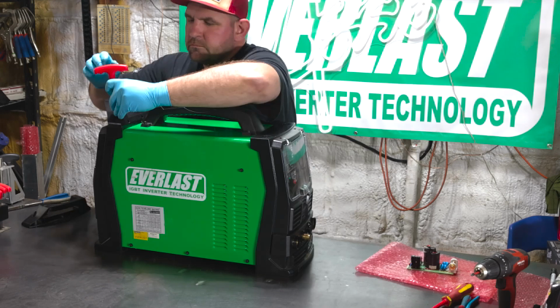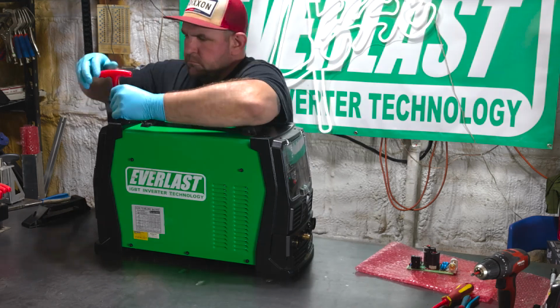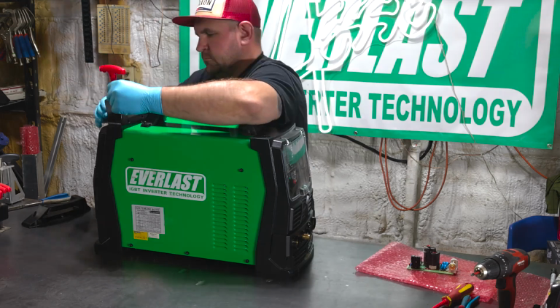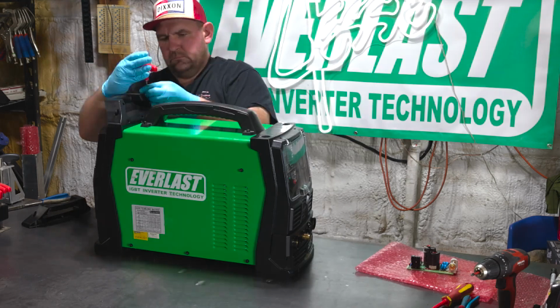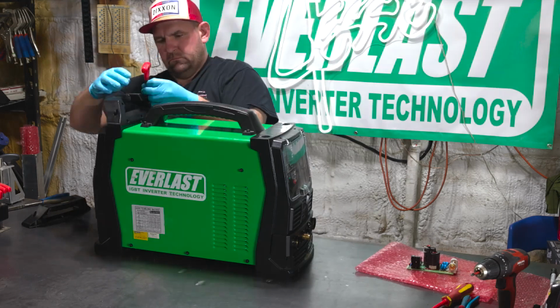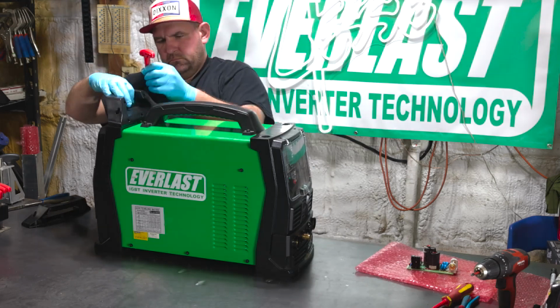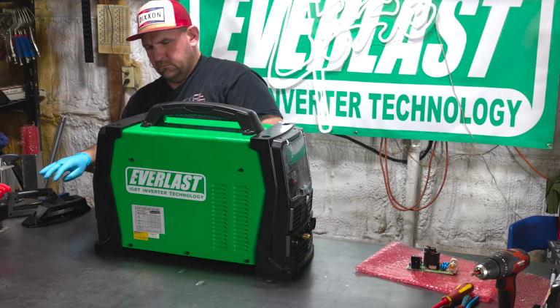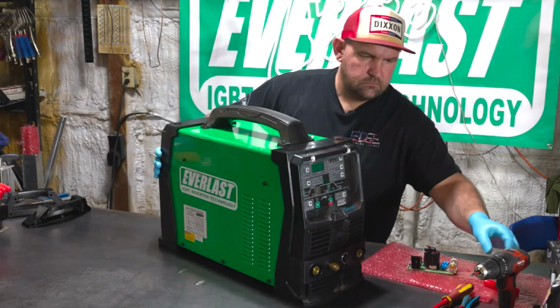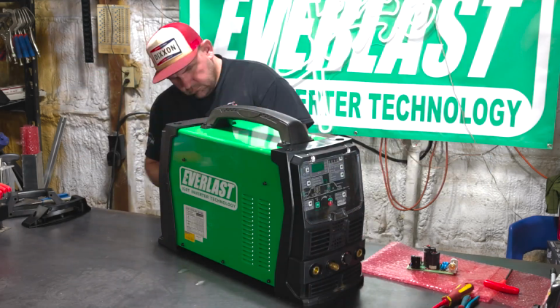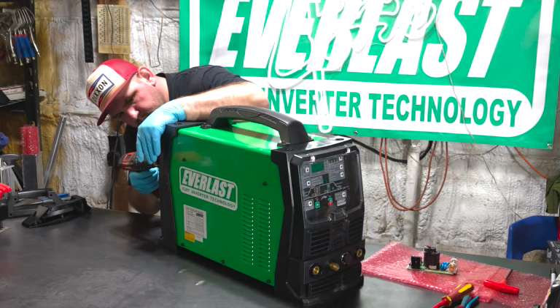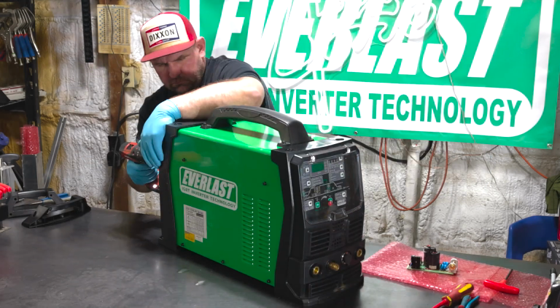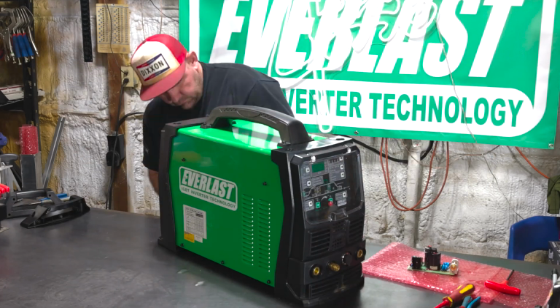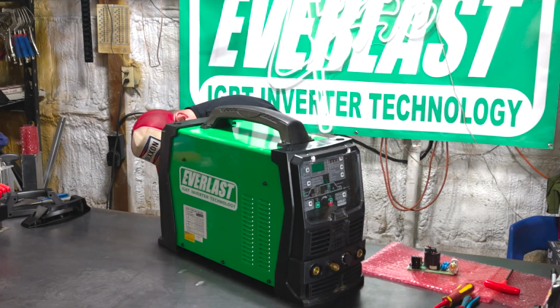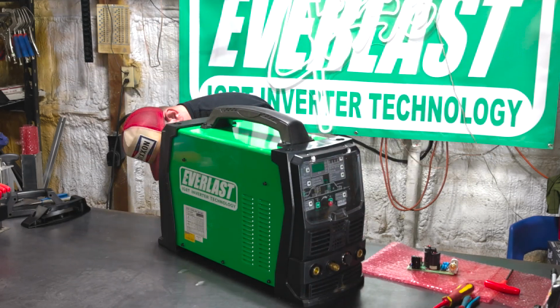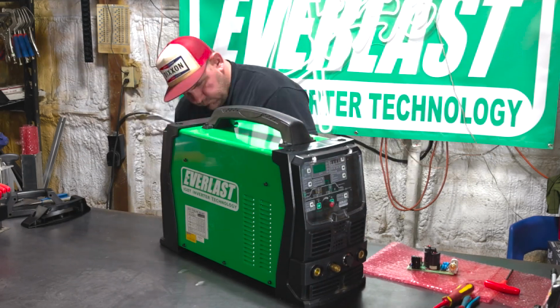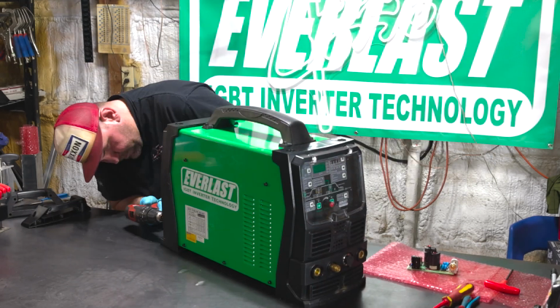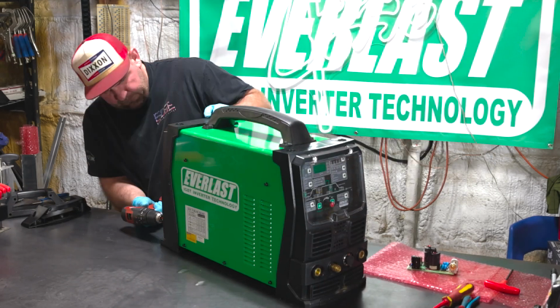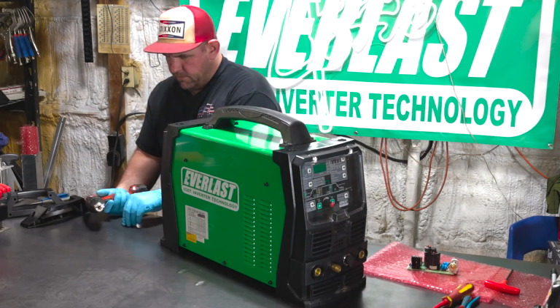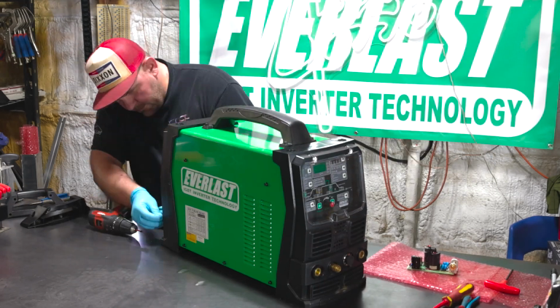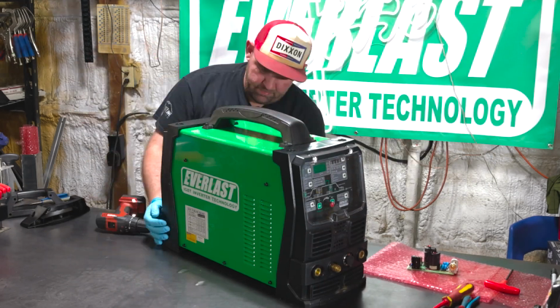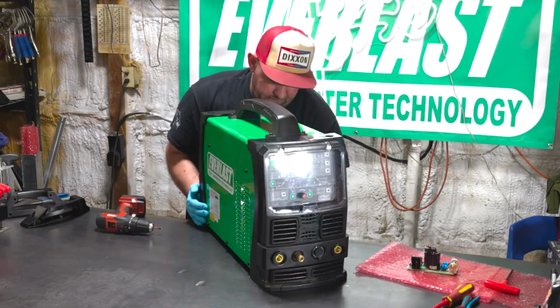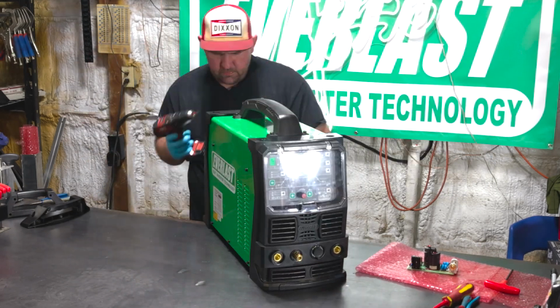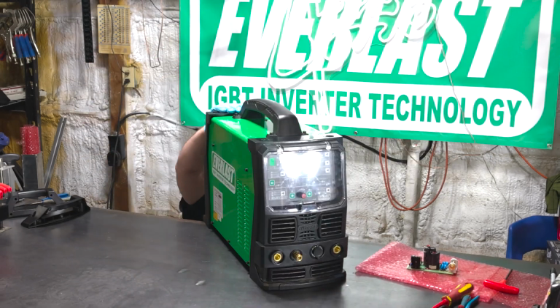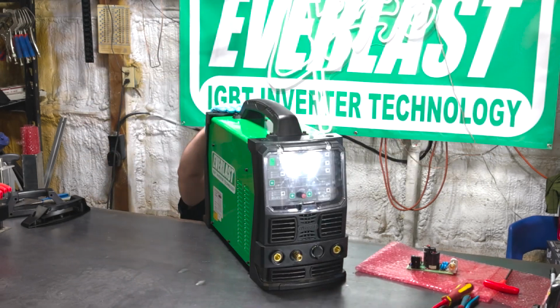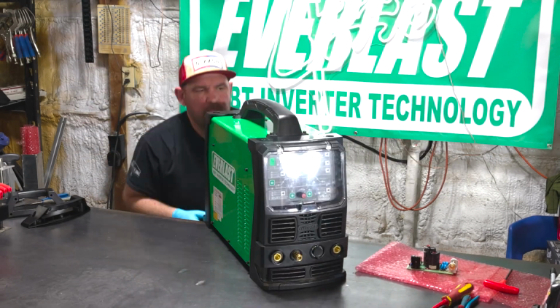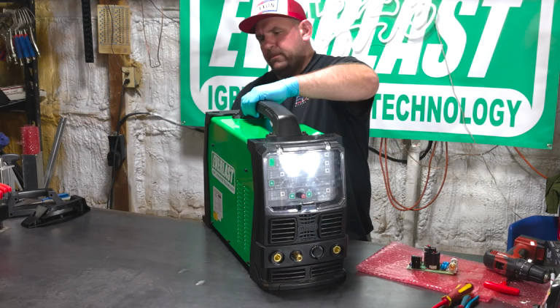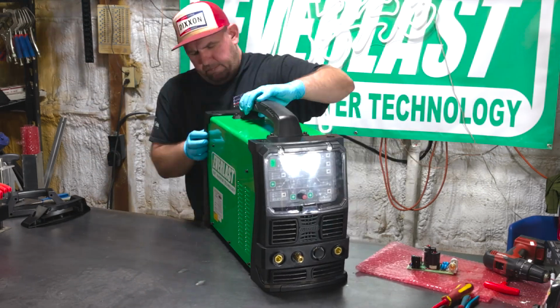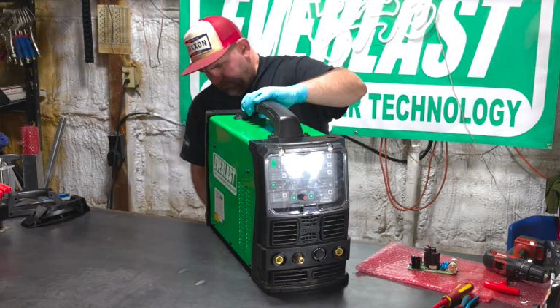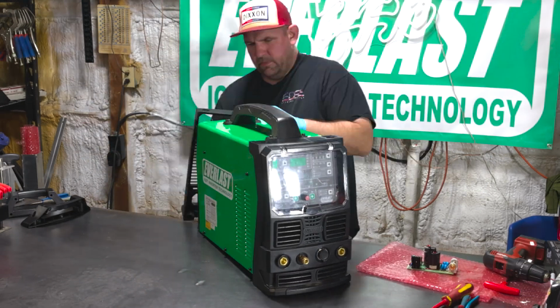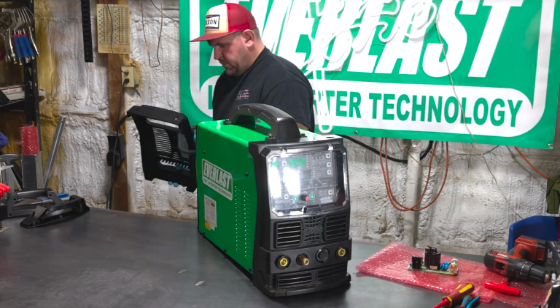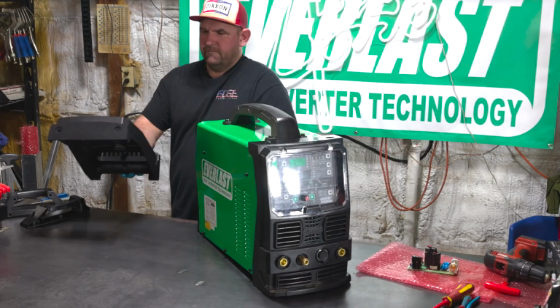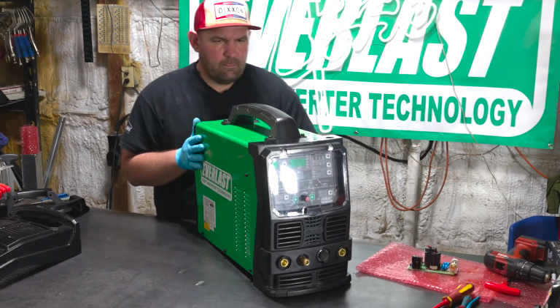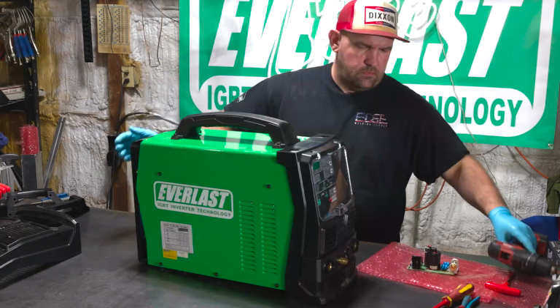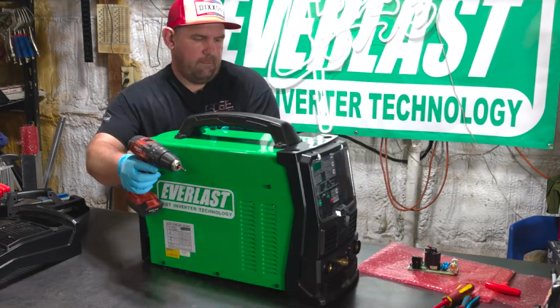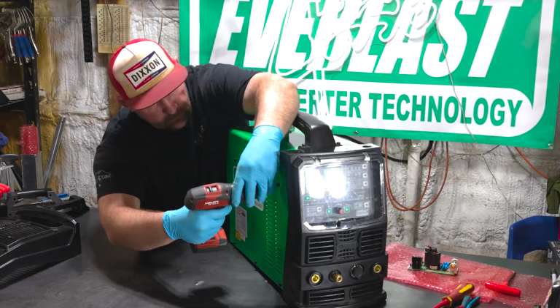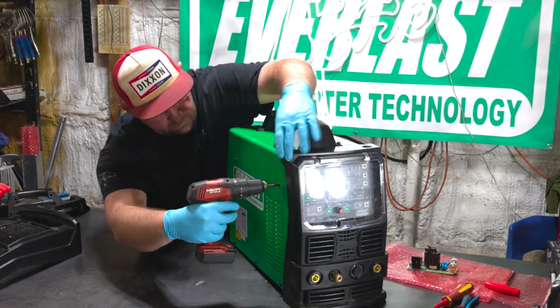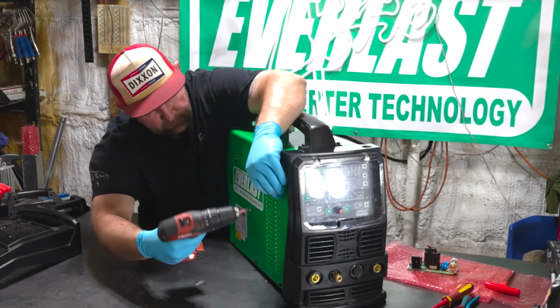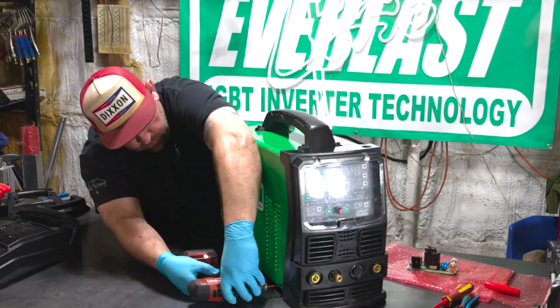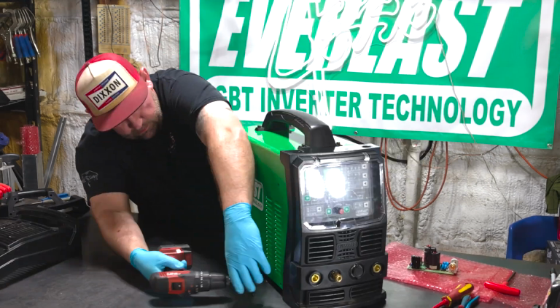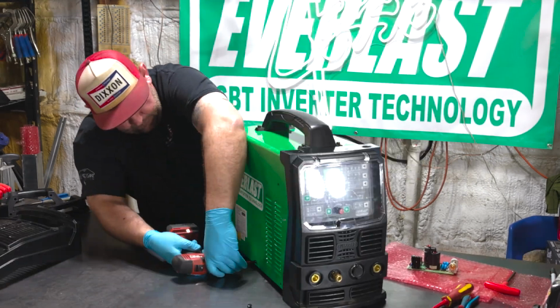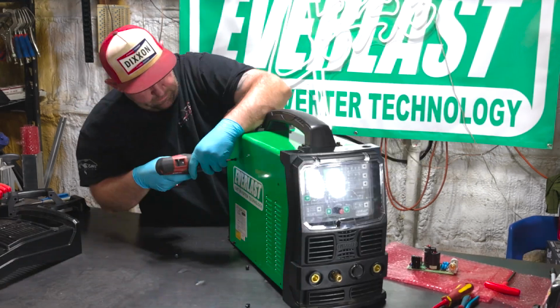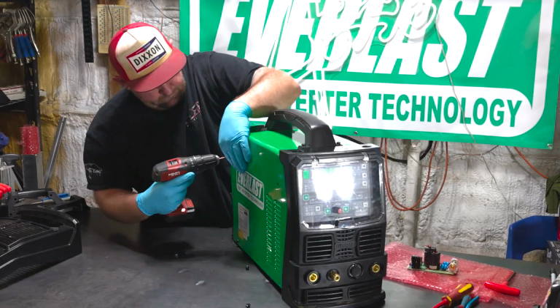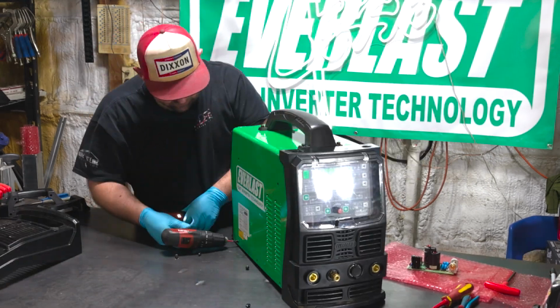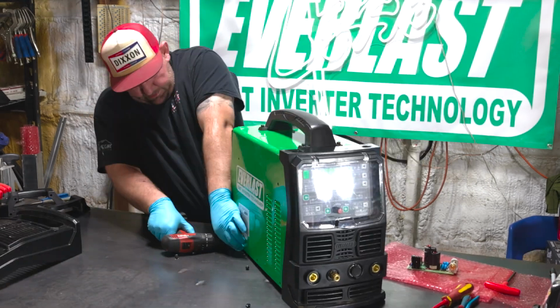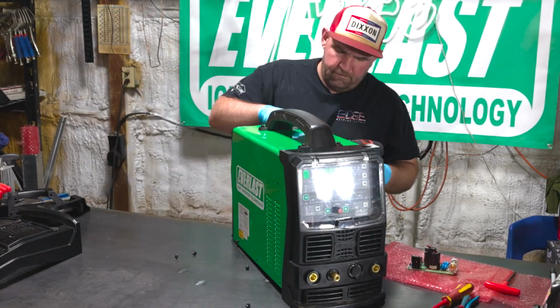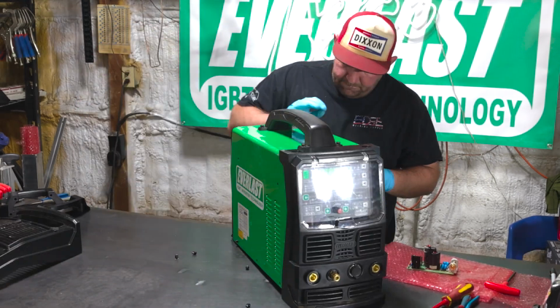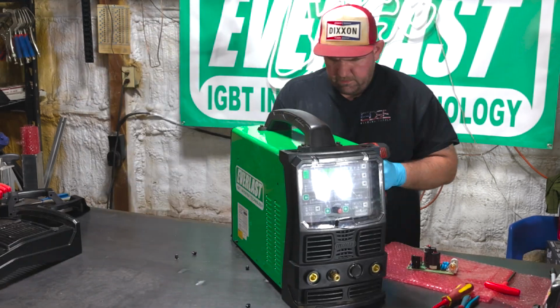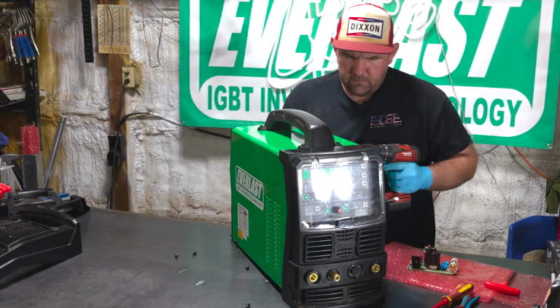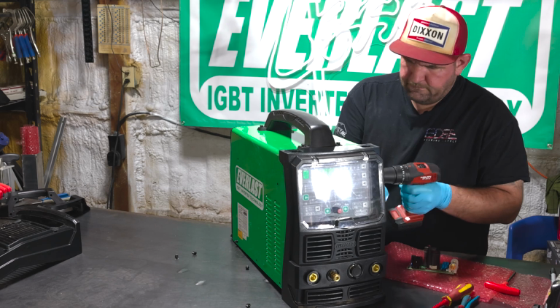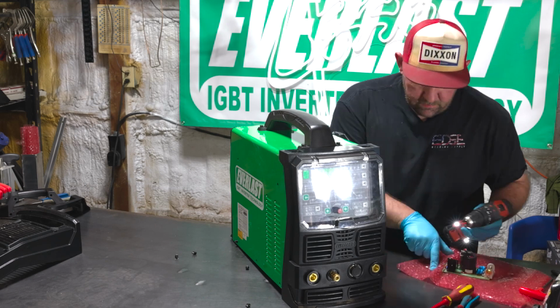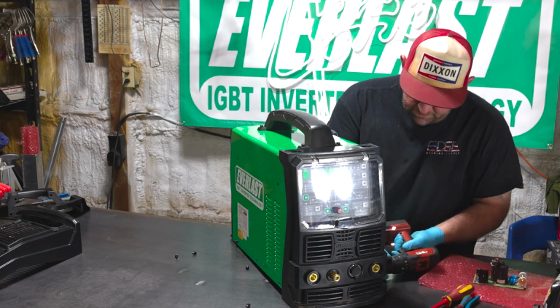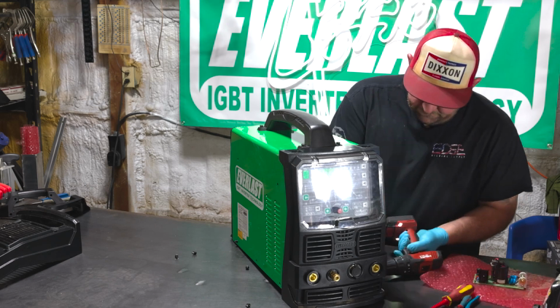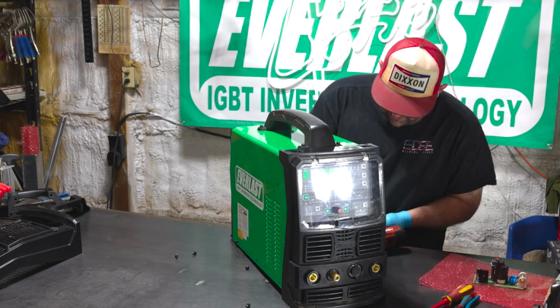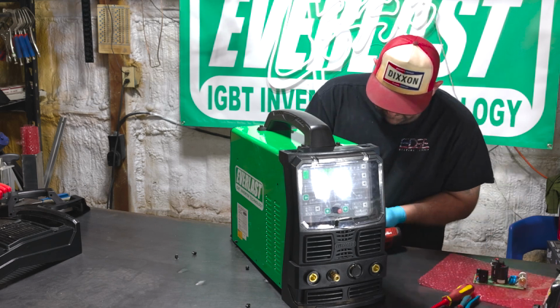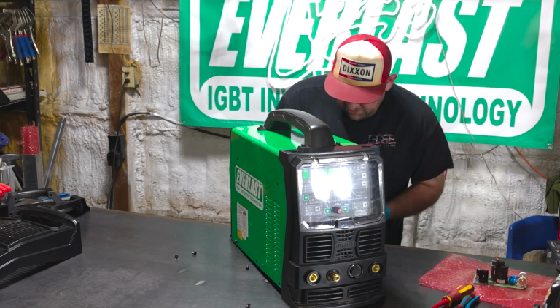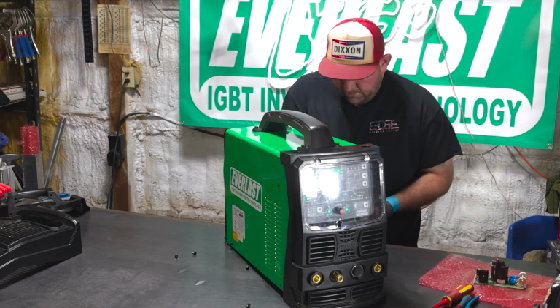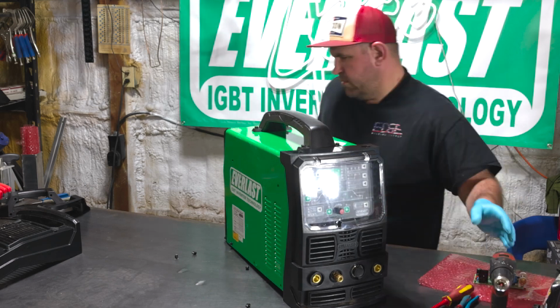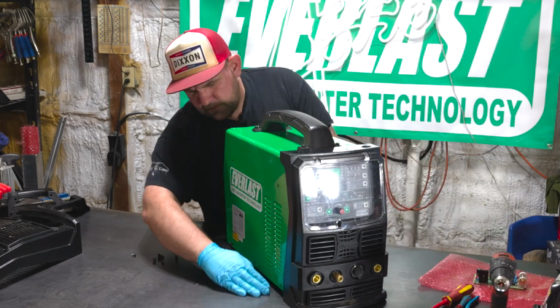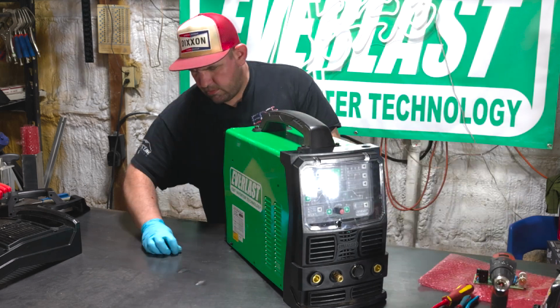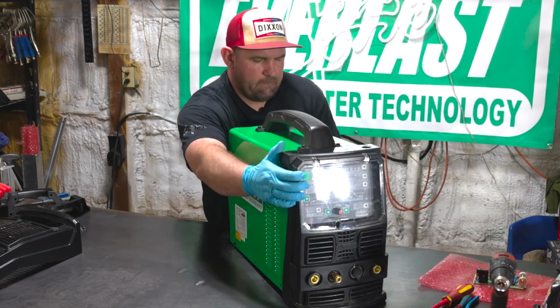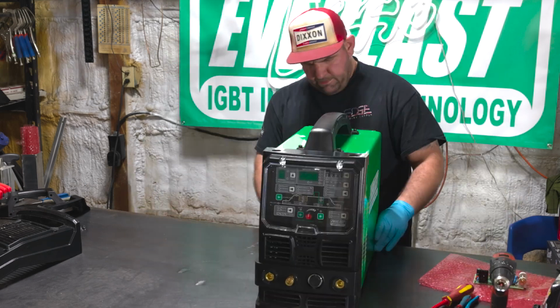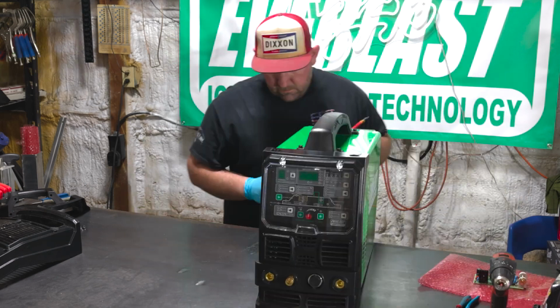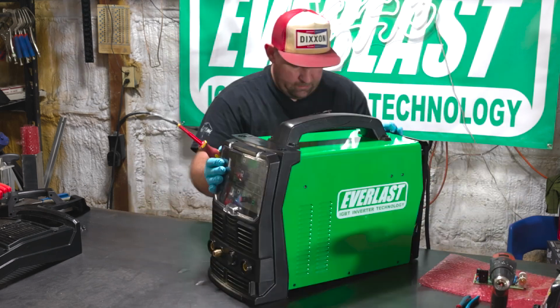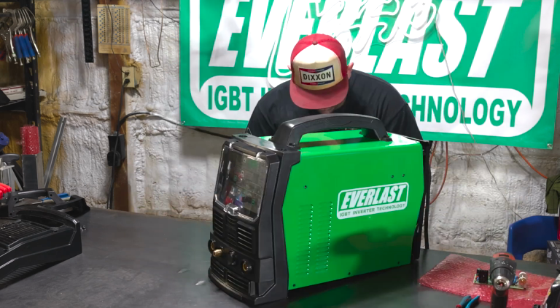Hi, I'm Jesse McCollum. Today we're going to show you how to replace a high-frequency board in your Everlast inverter welder.